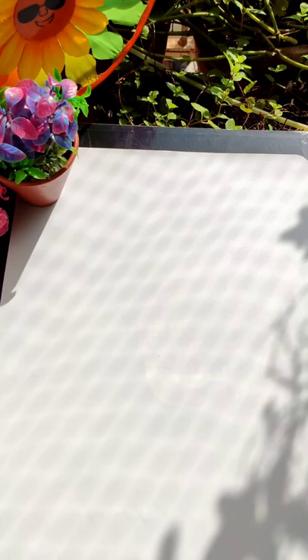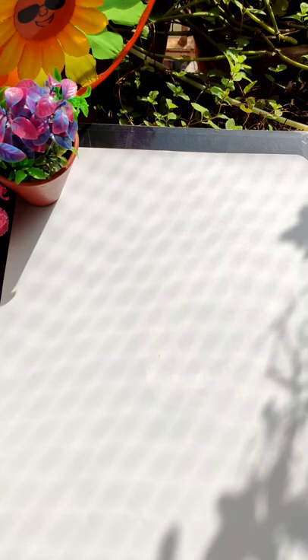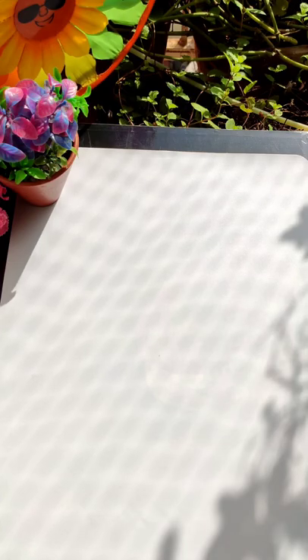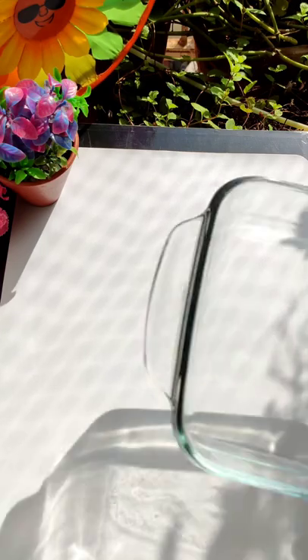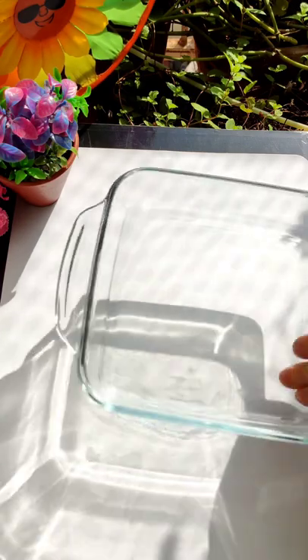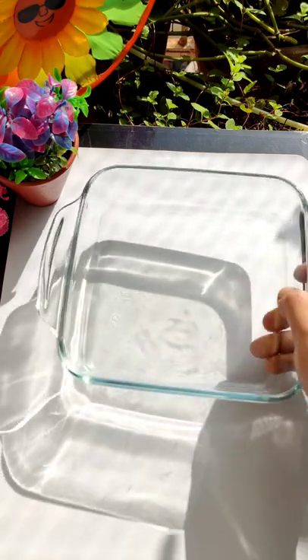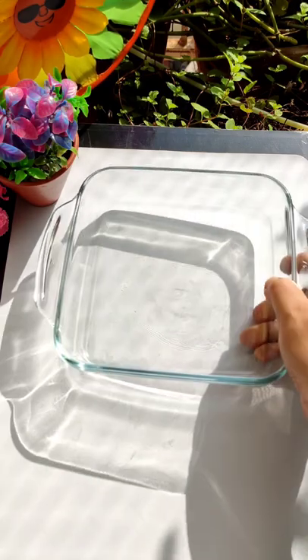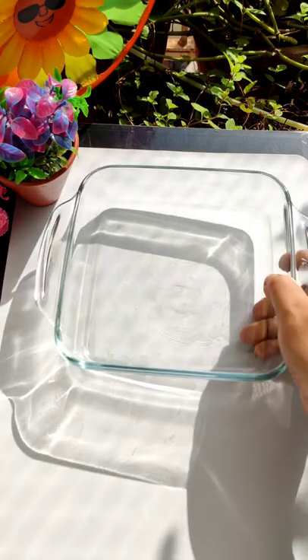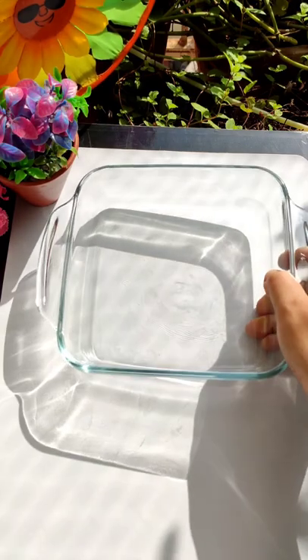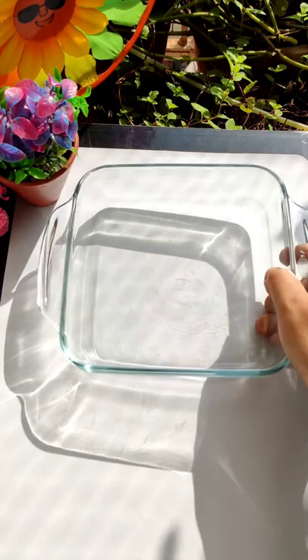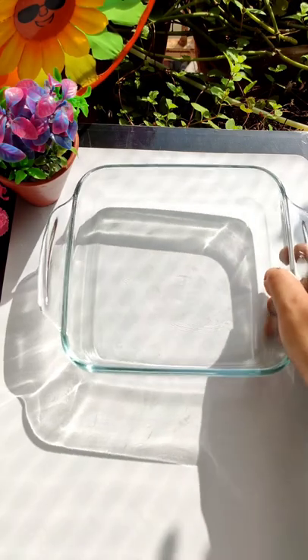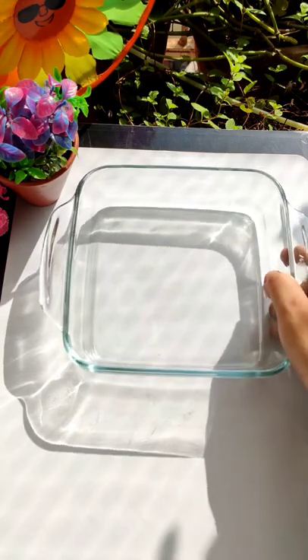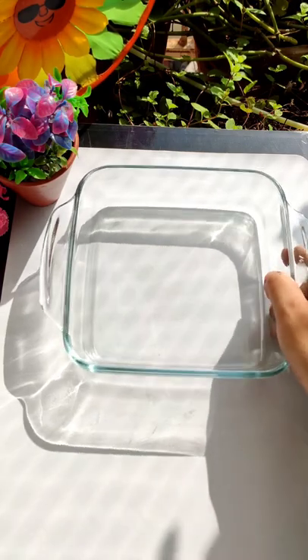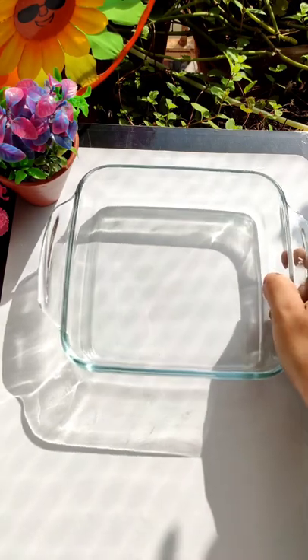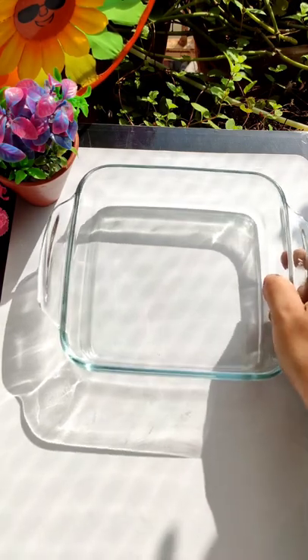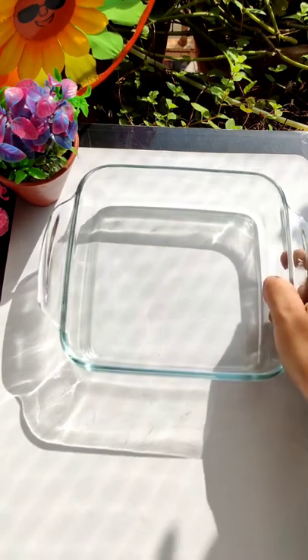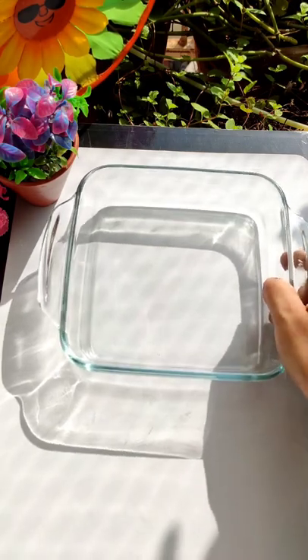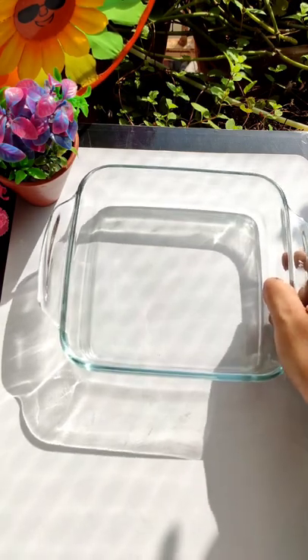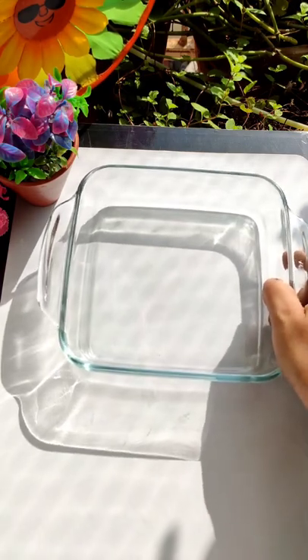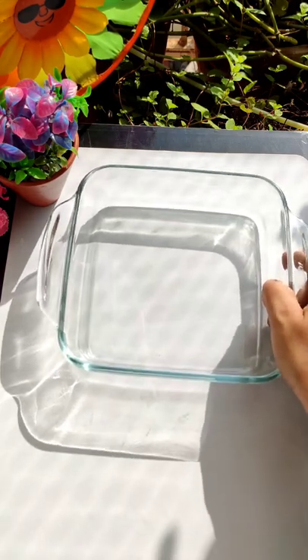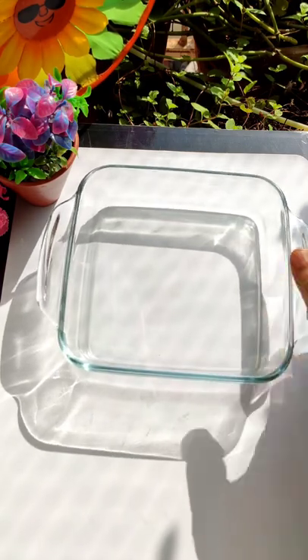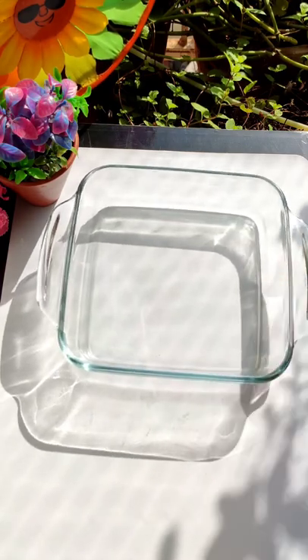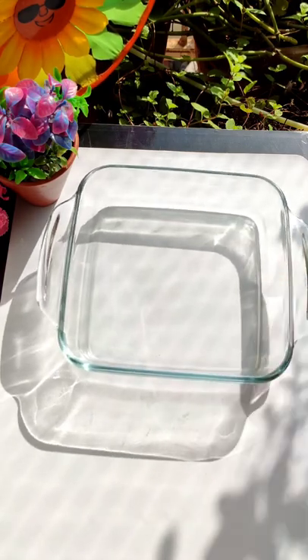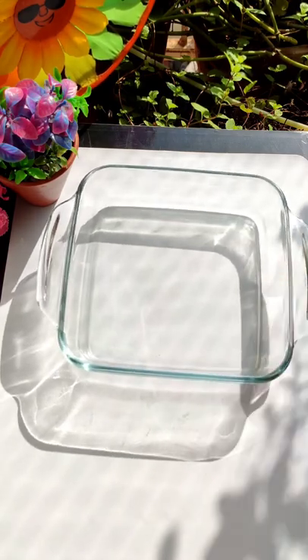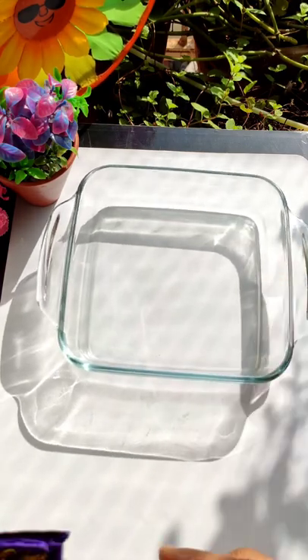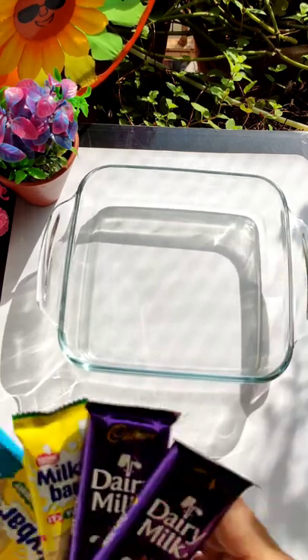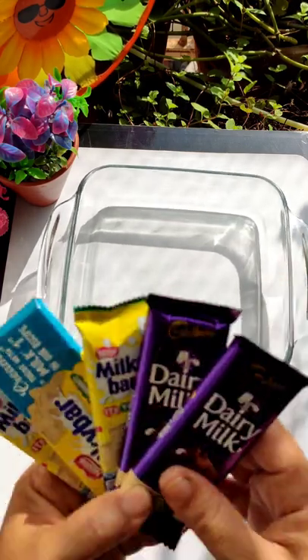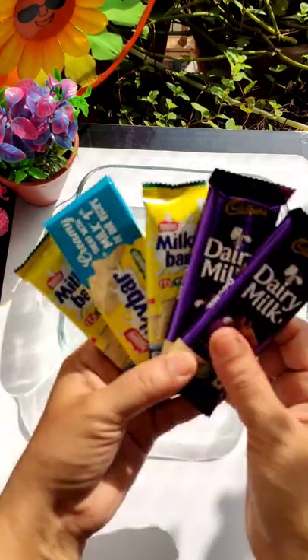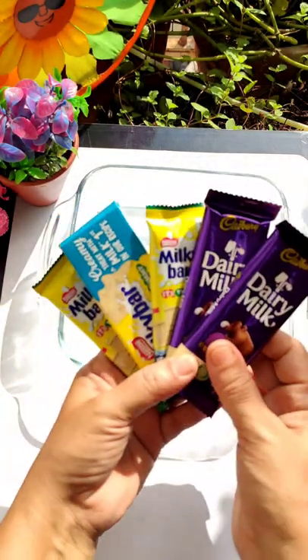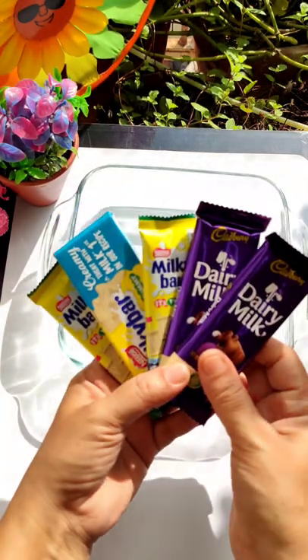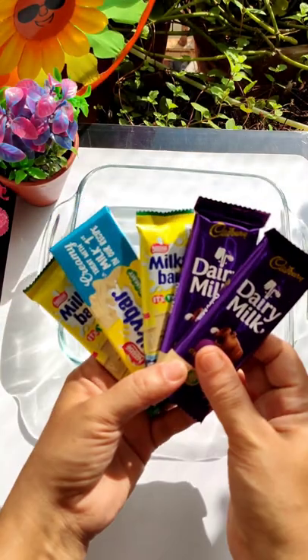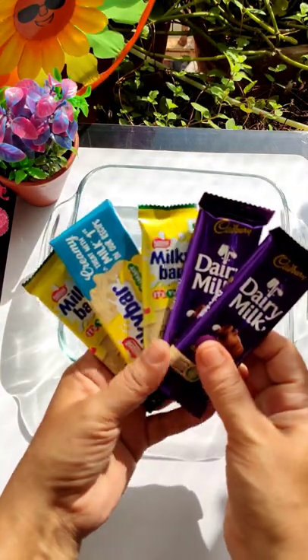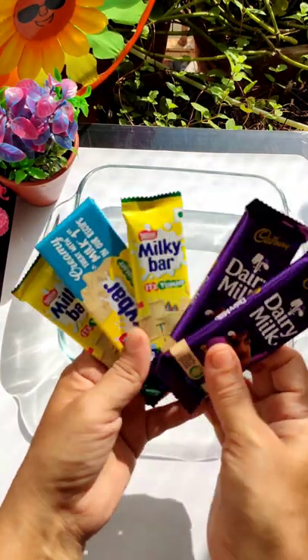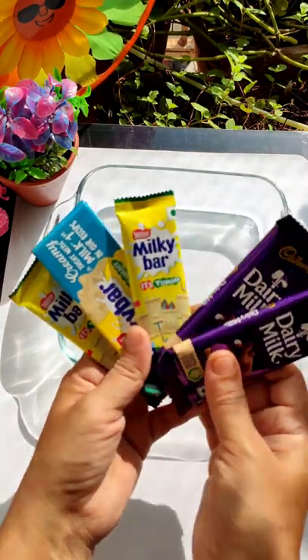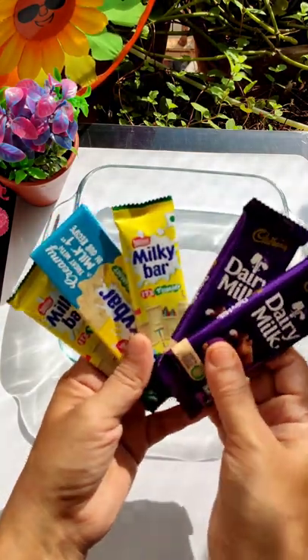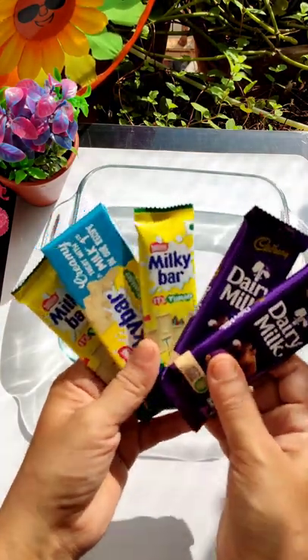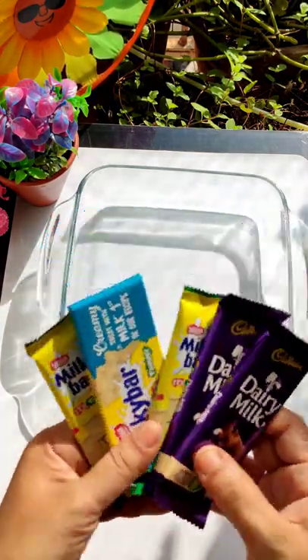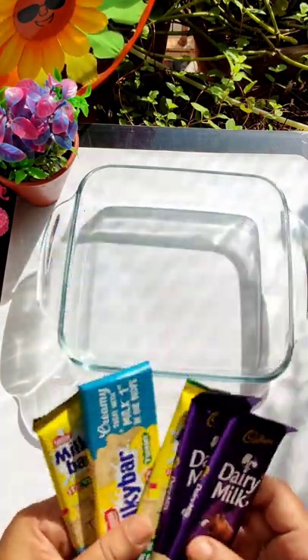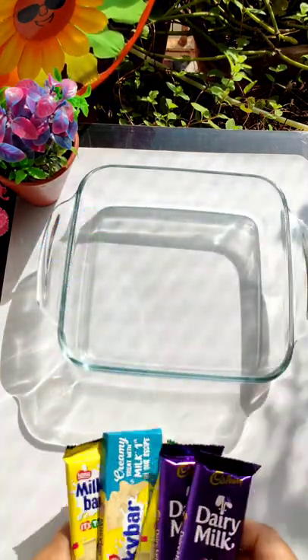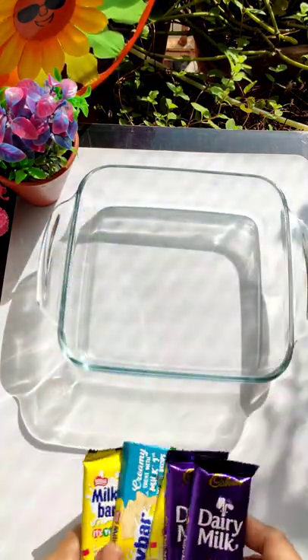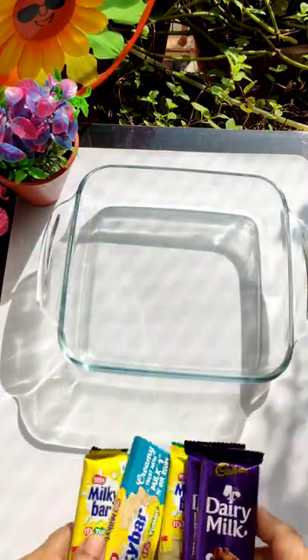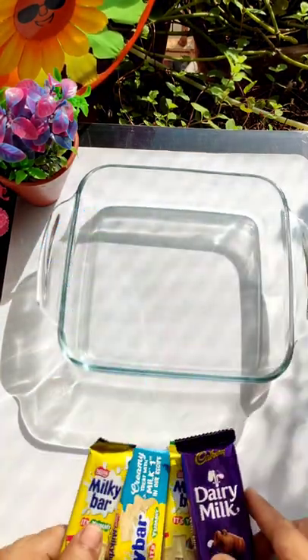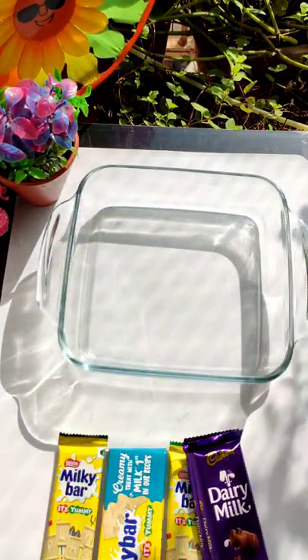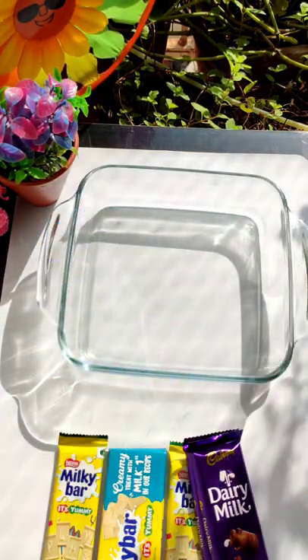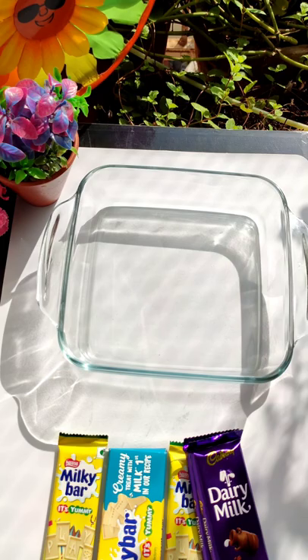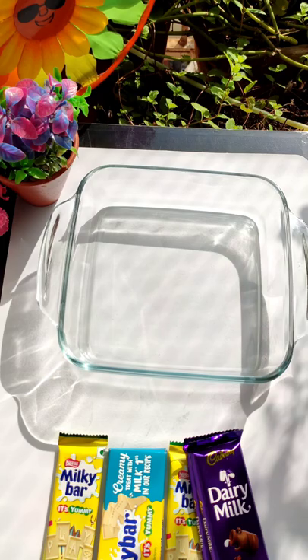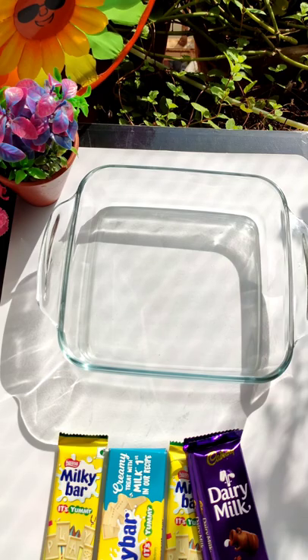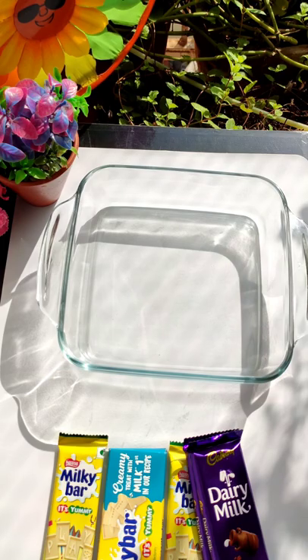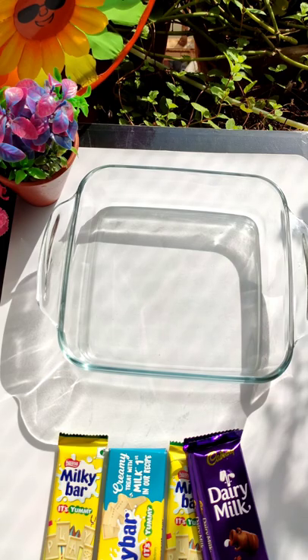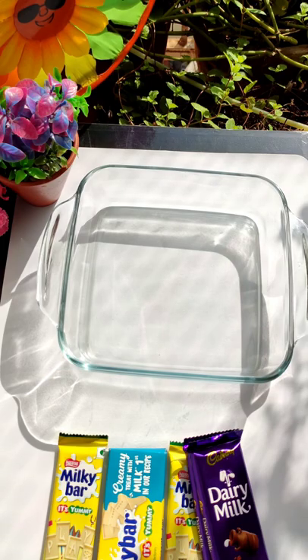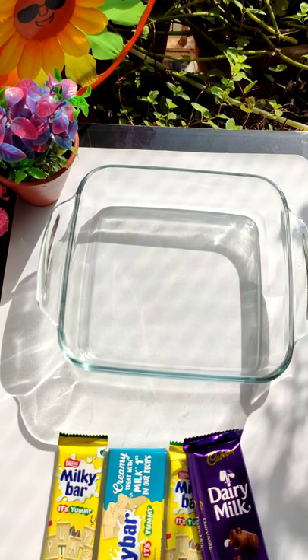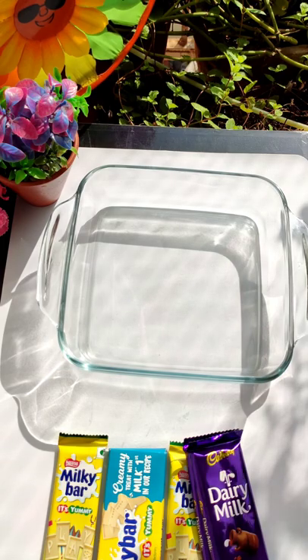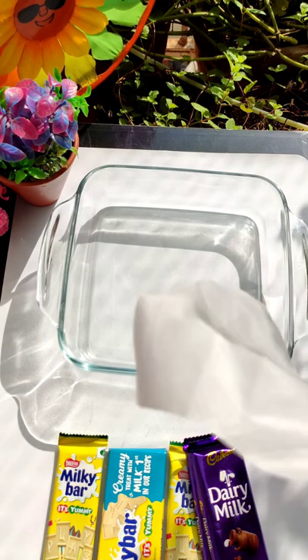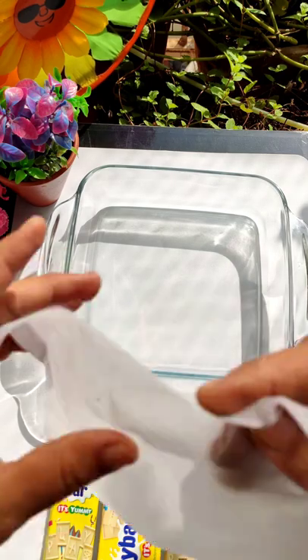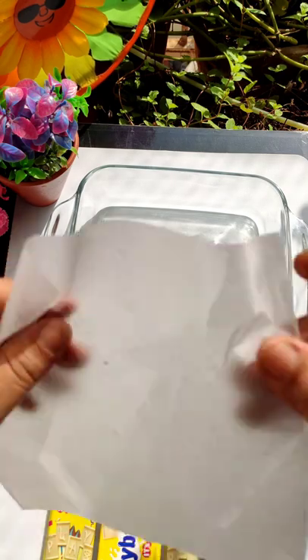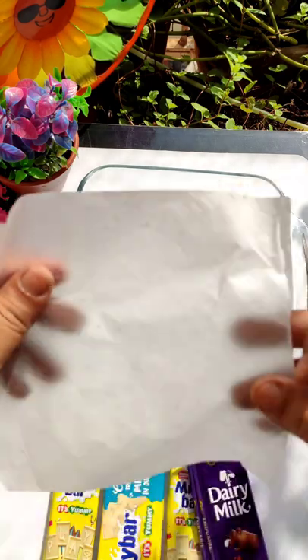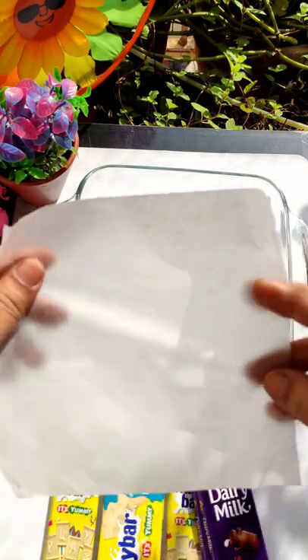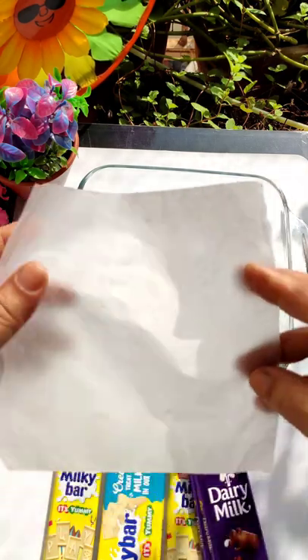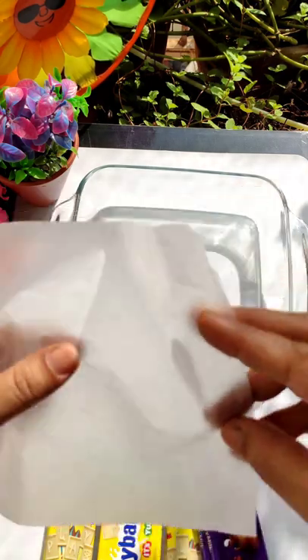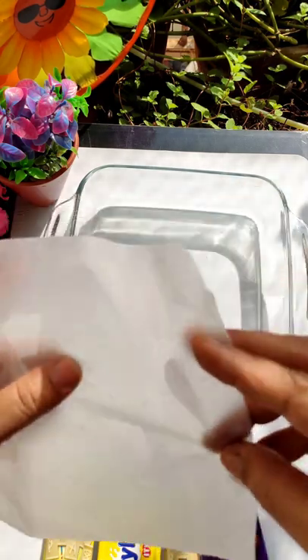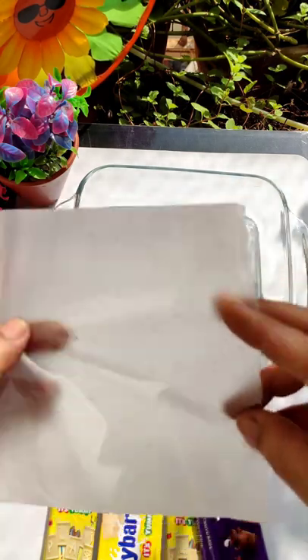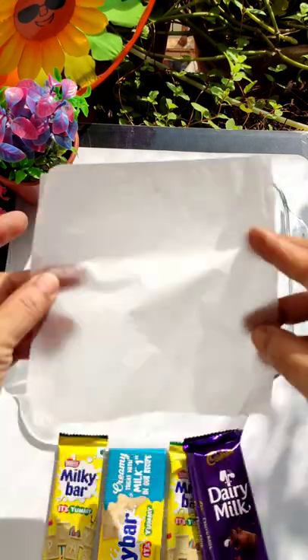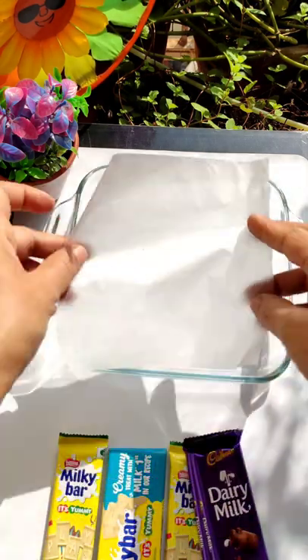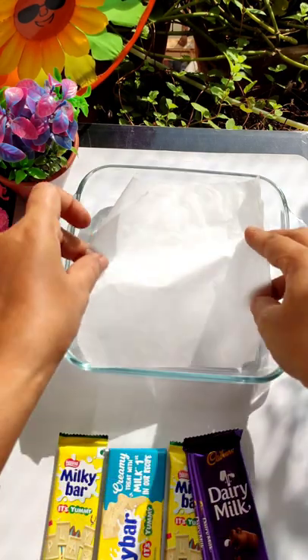Hello guys, how are you? Today we'll do a hack. Because we have a trend of hacking, I think we are going to do a chocolate hack now.